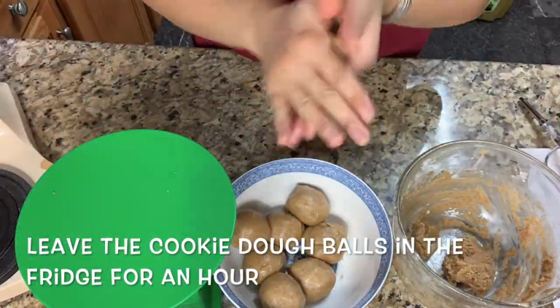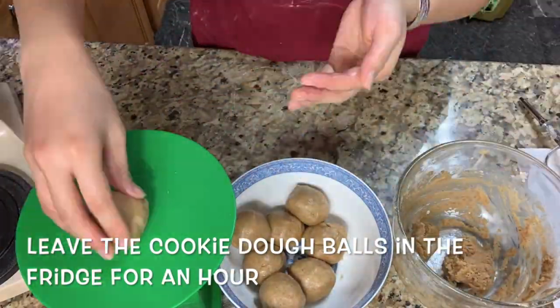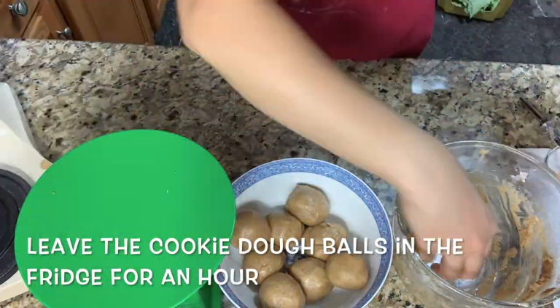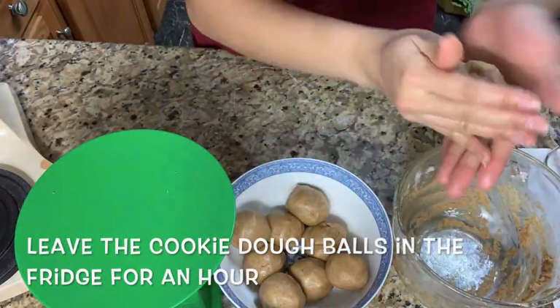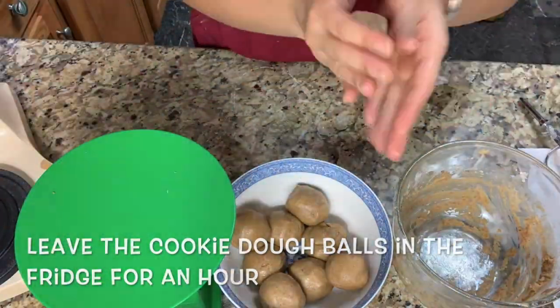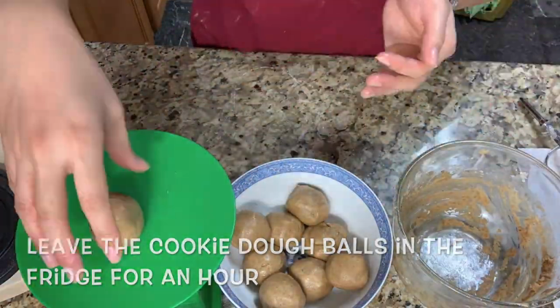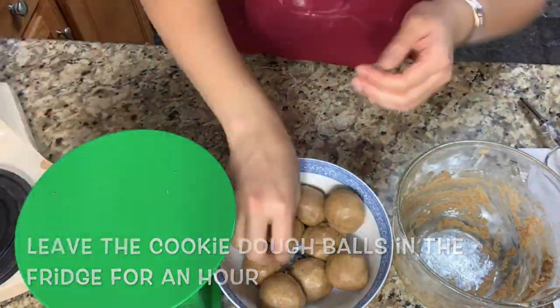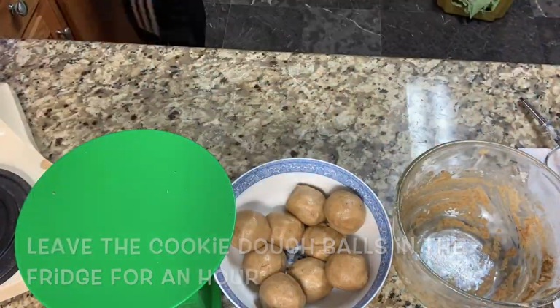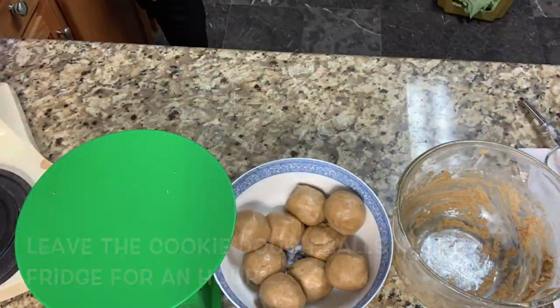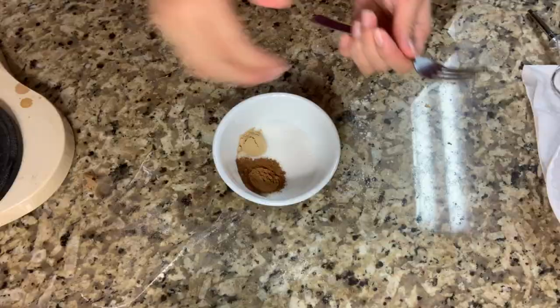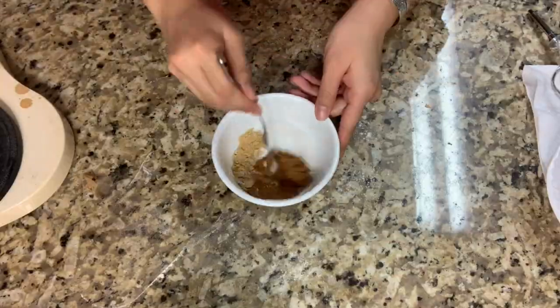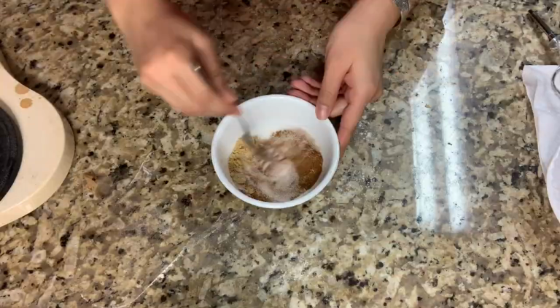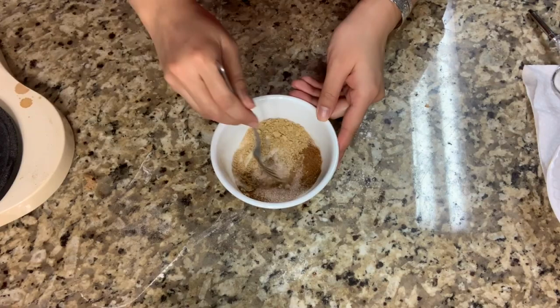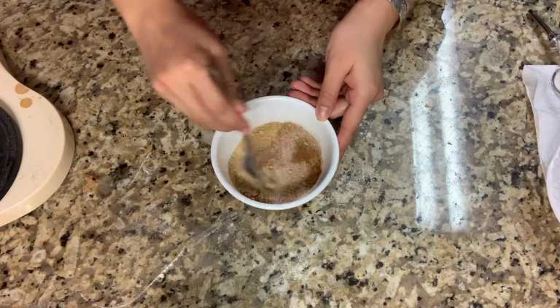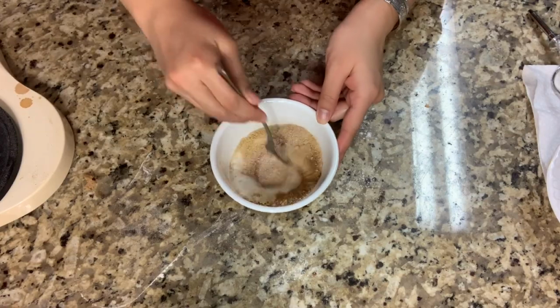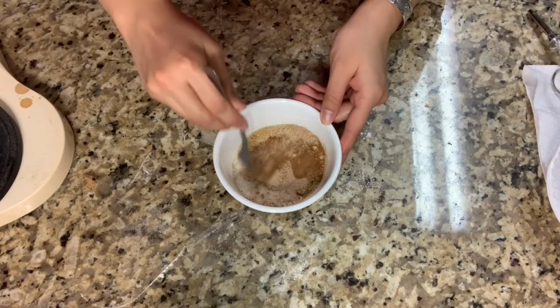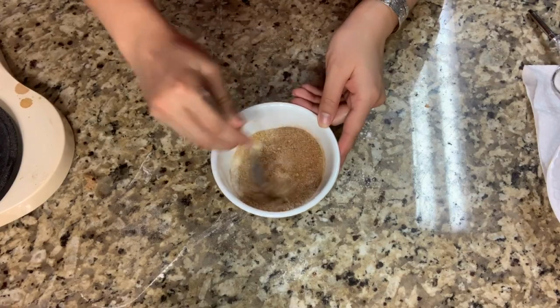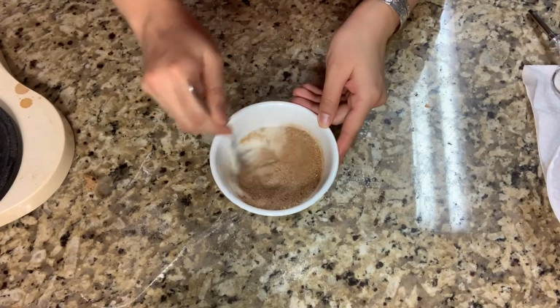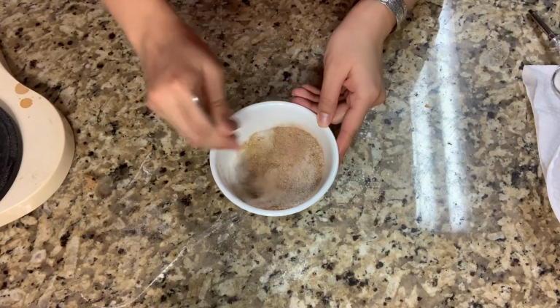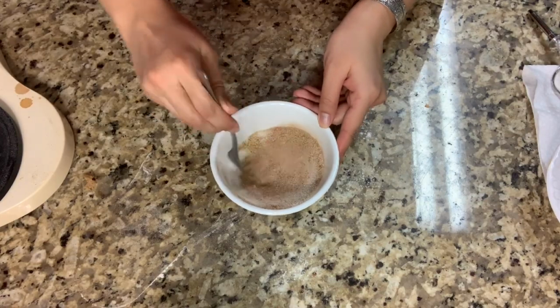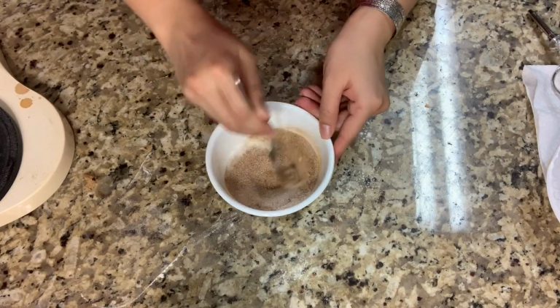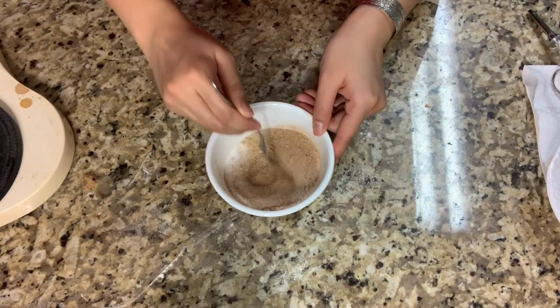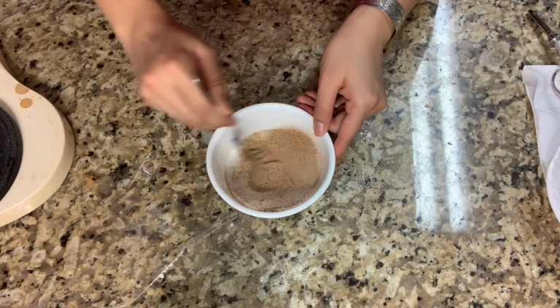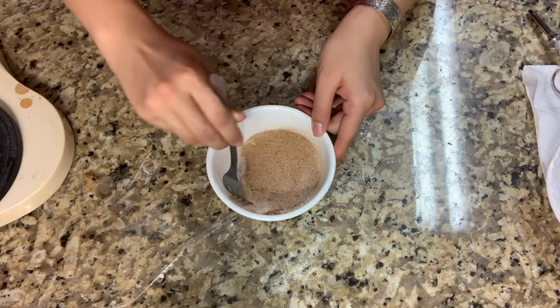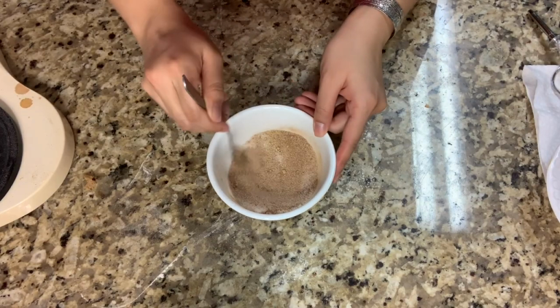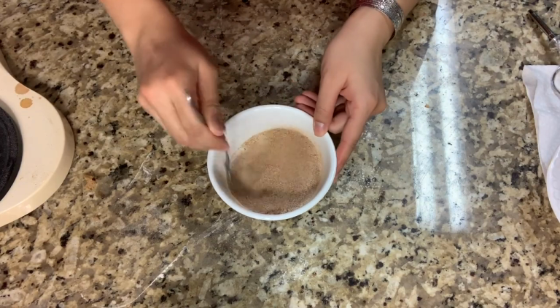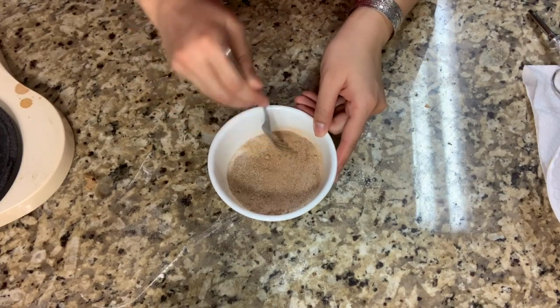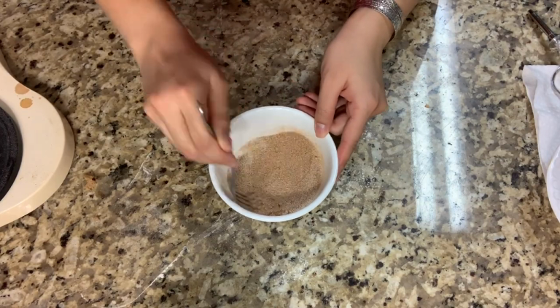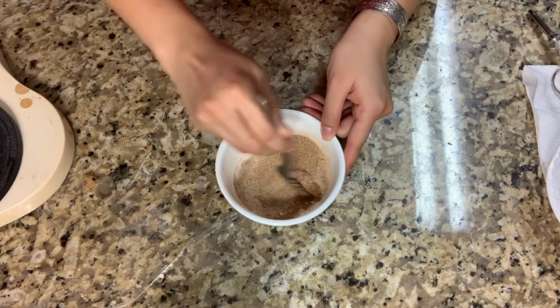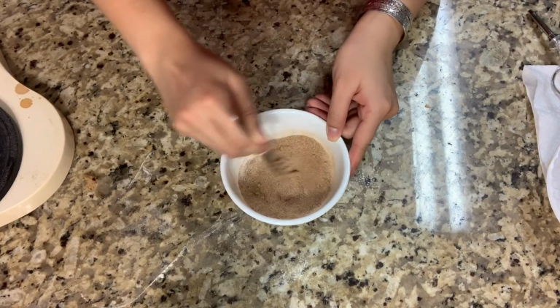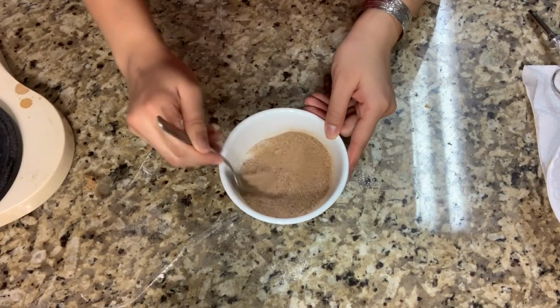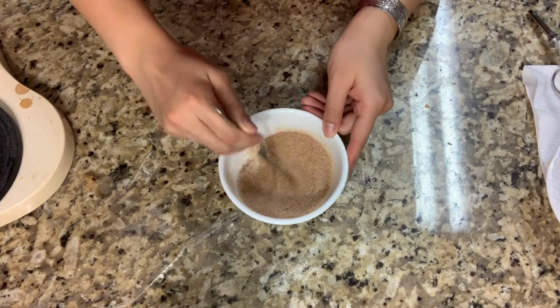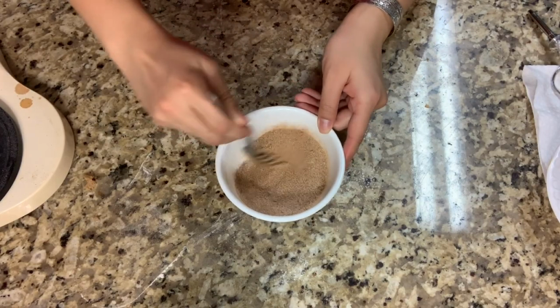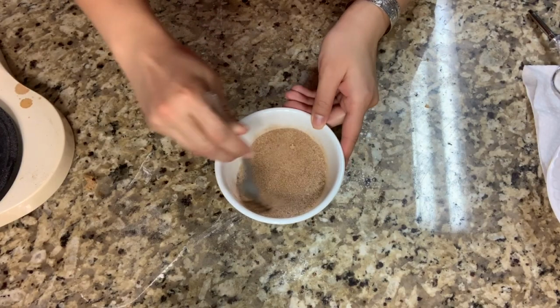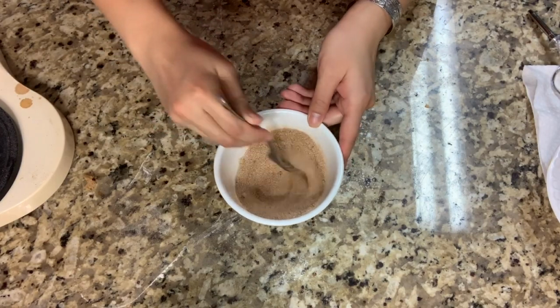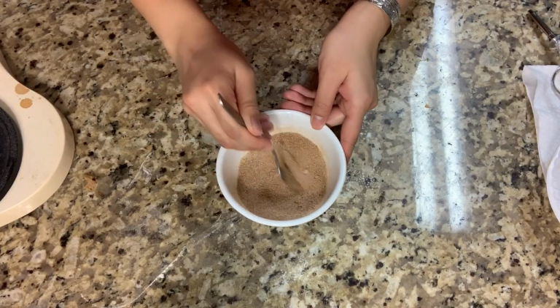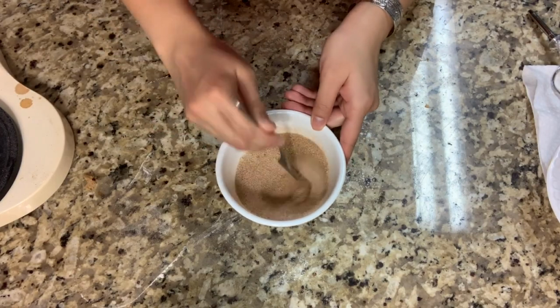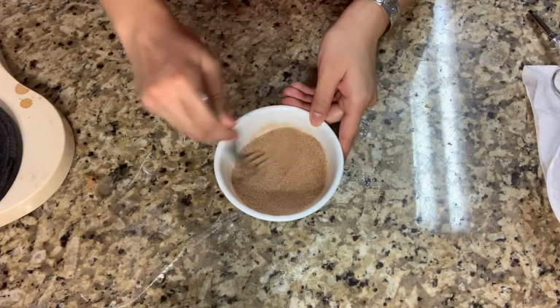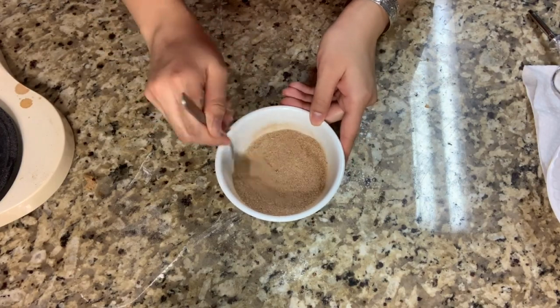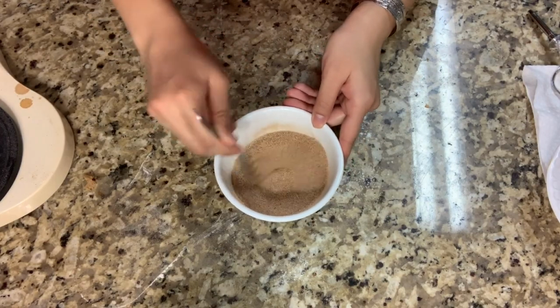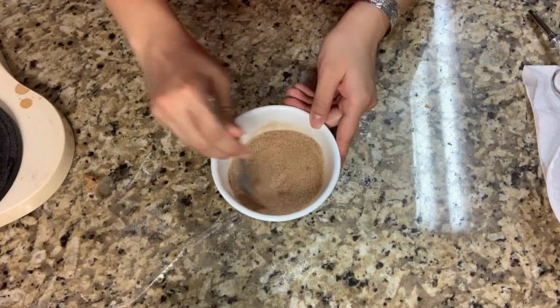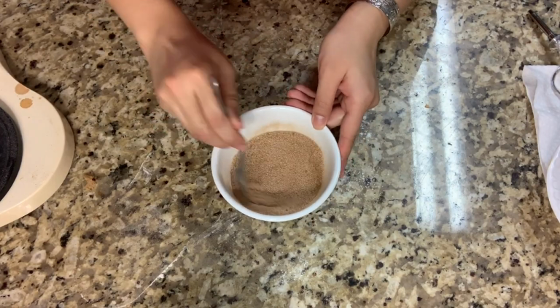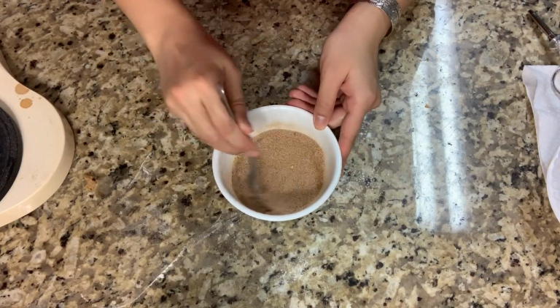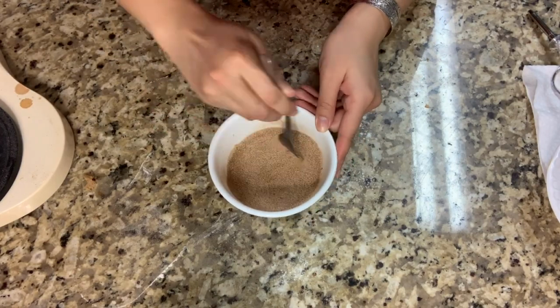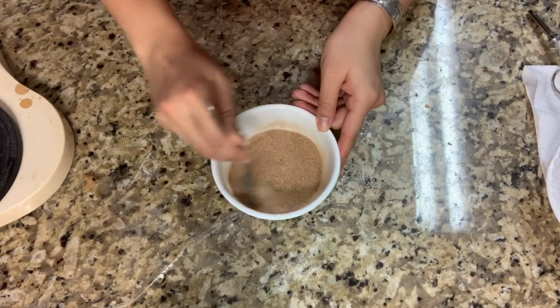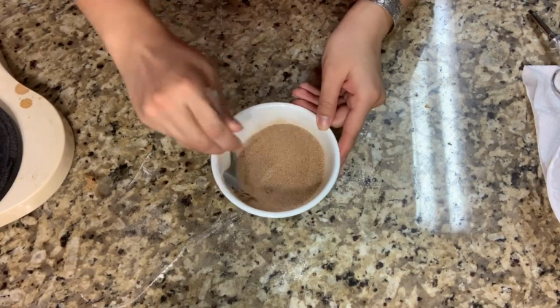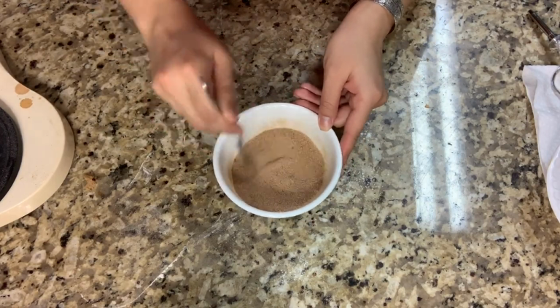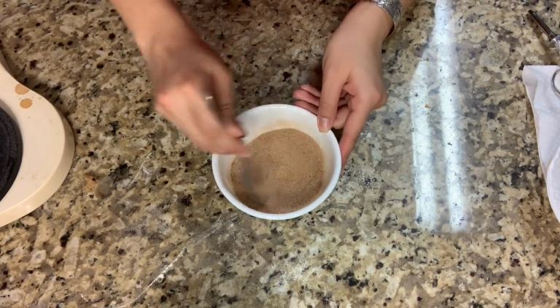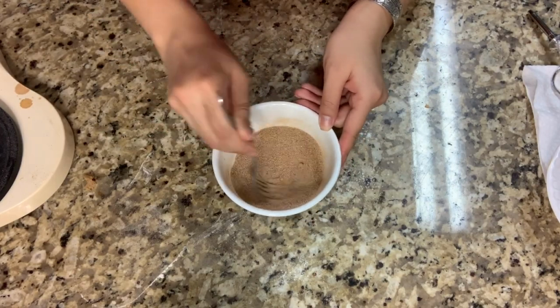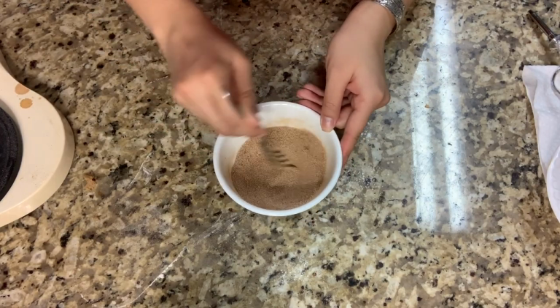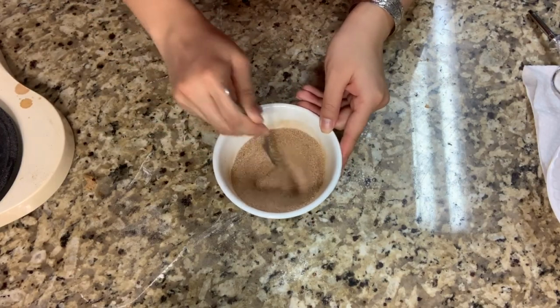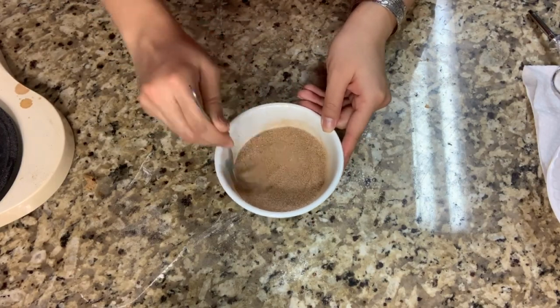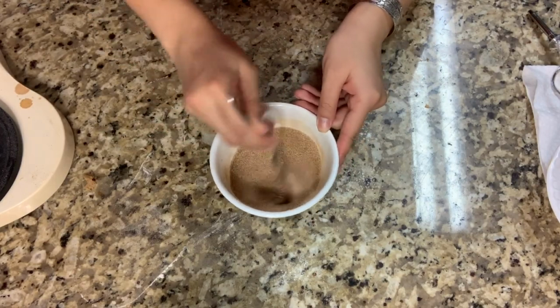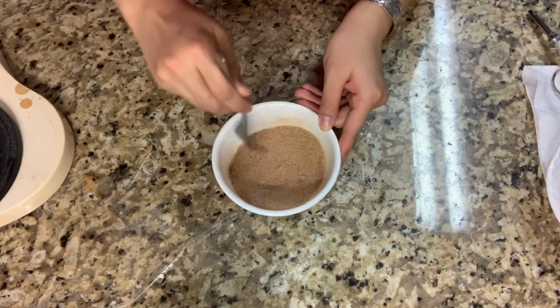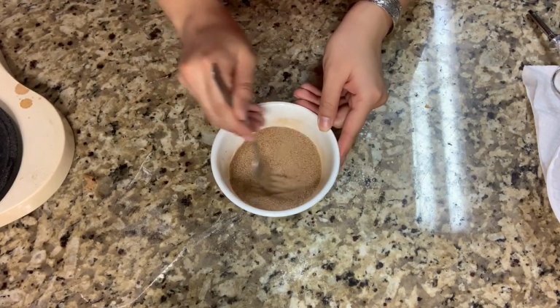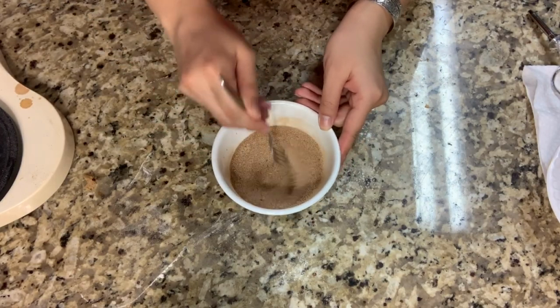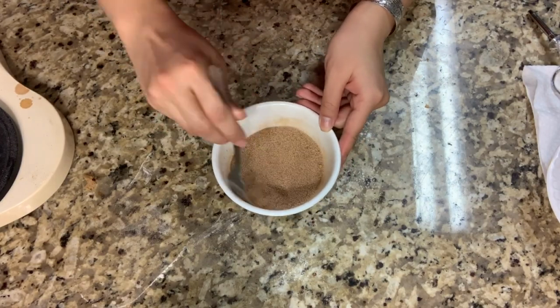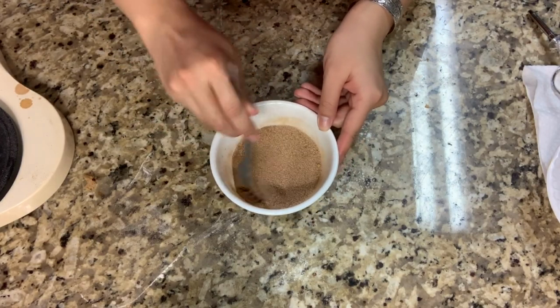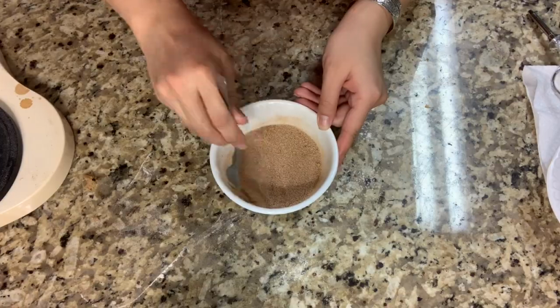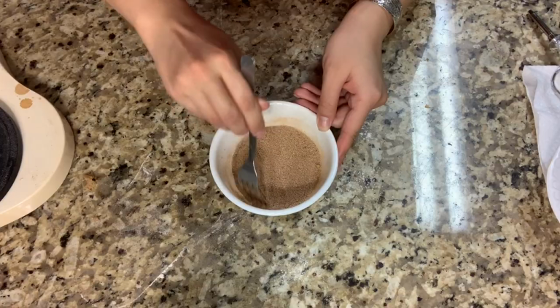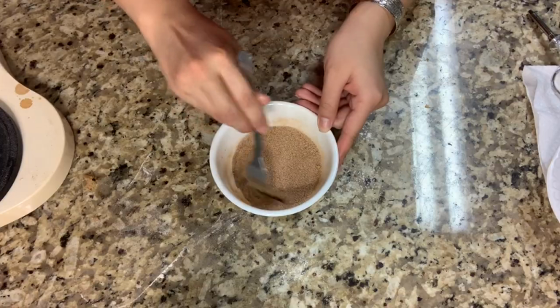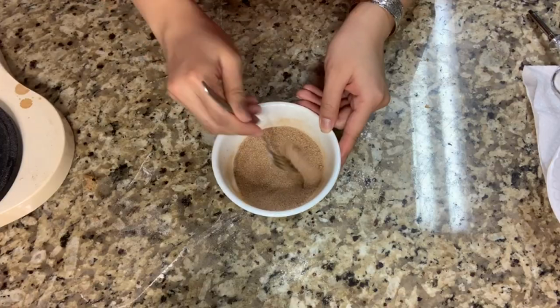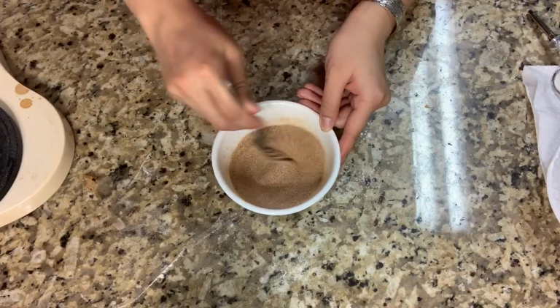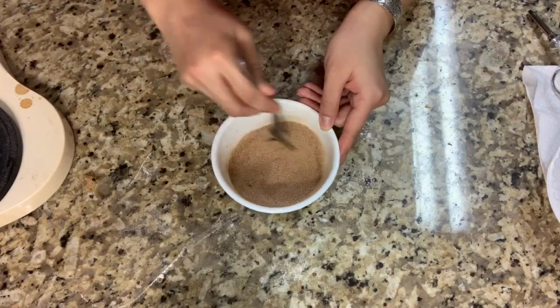After that, make the cinnamon sugar coat. For the sugar, it's 50 grams, cinnamon for 1 teaspoon, and ginger a half teaspoon.